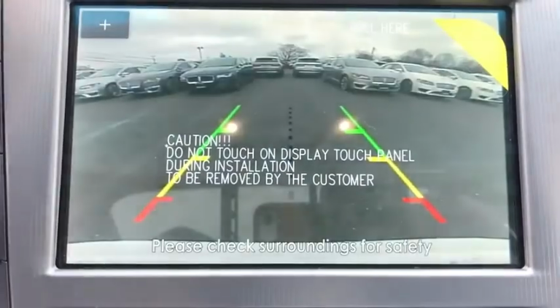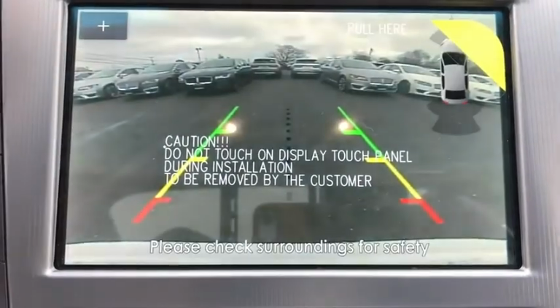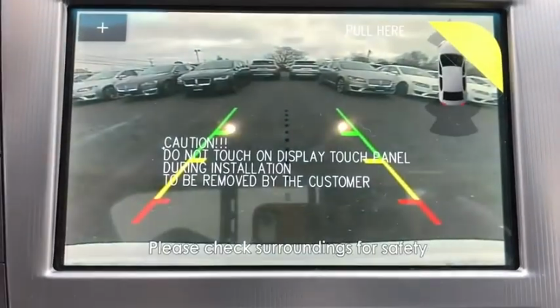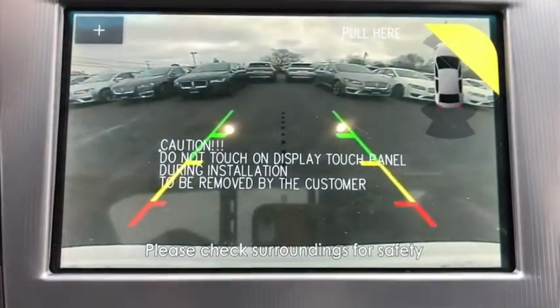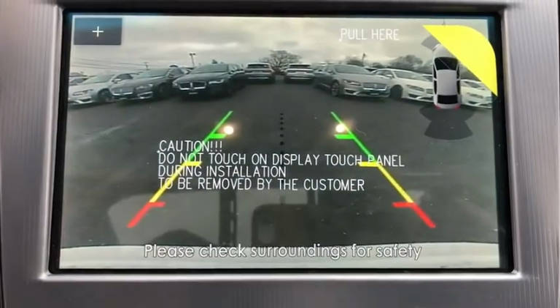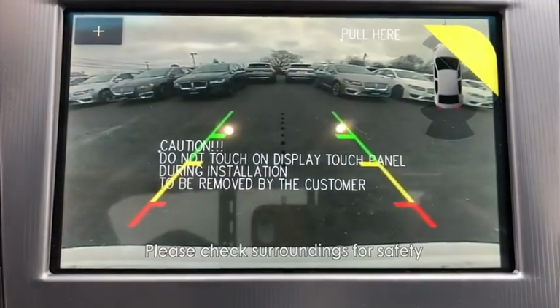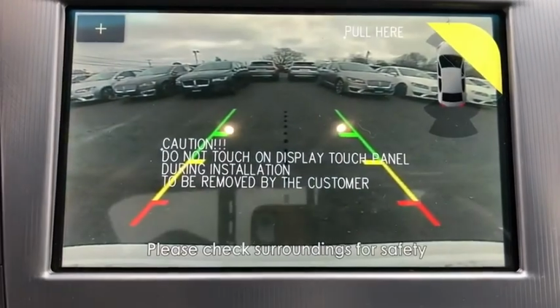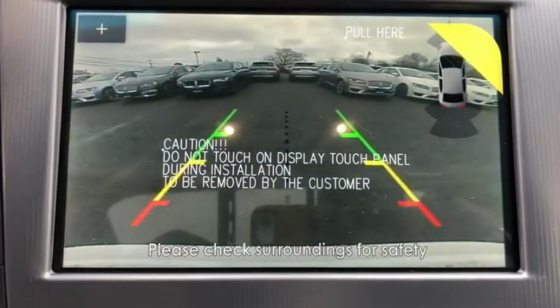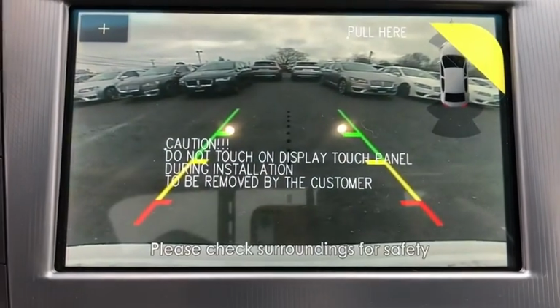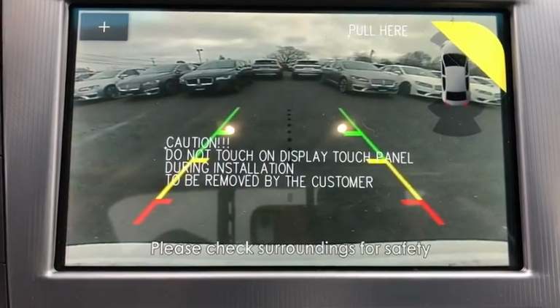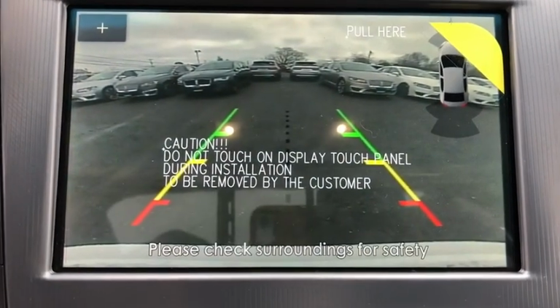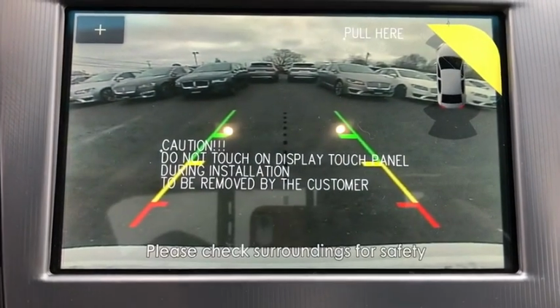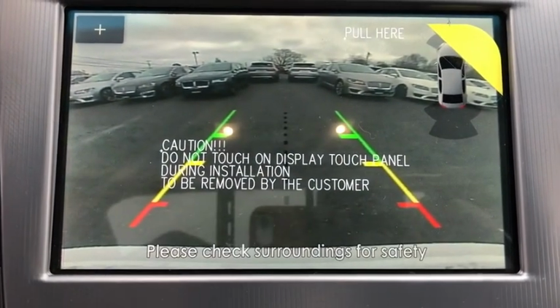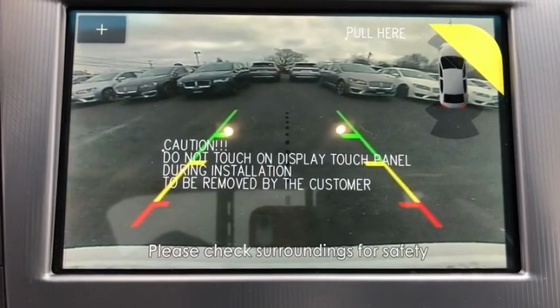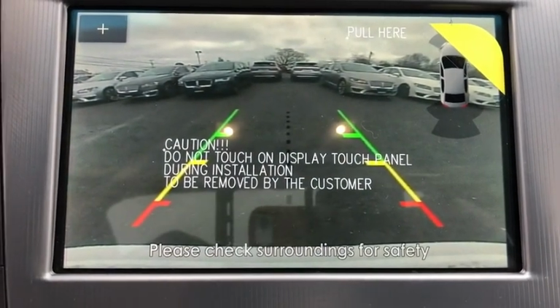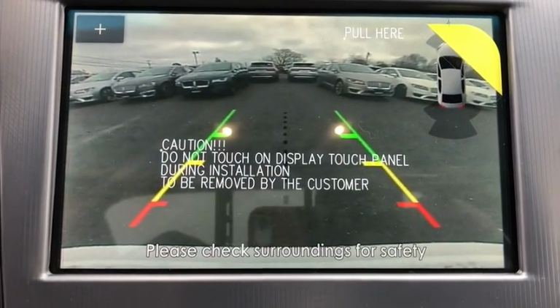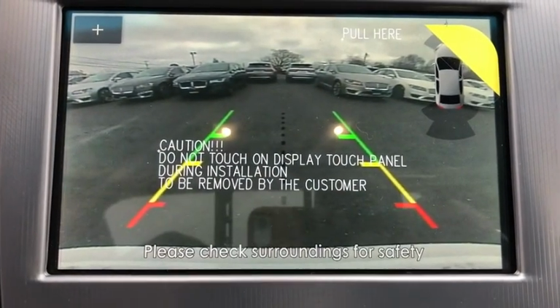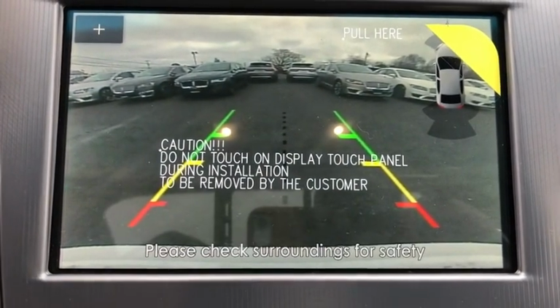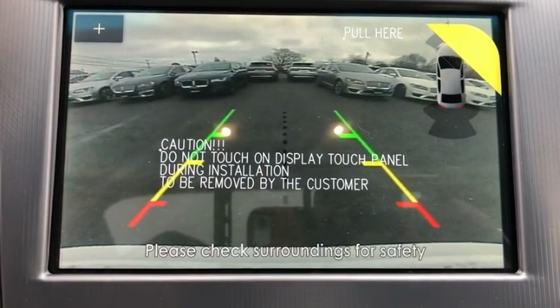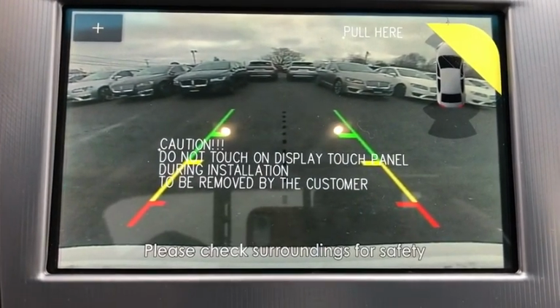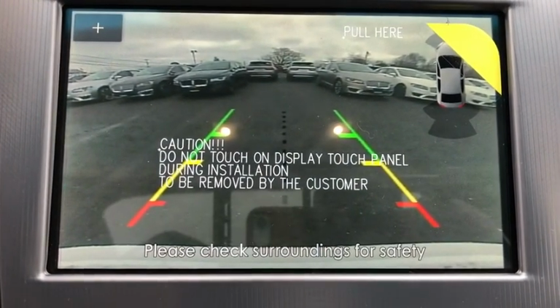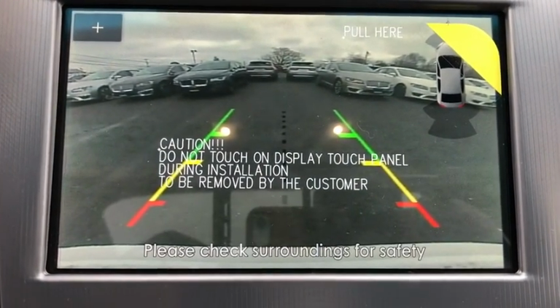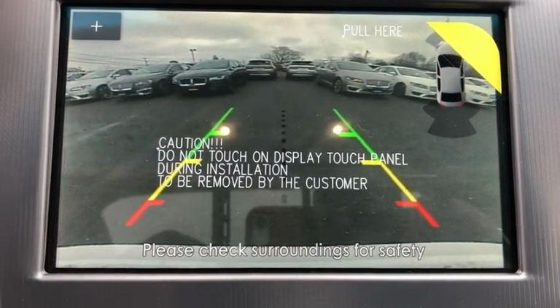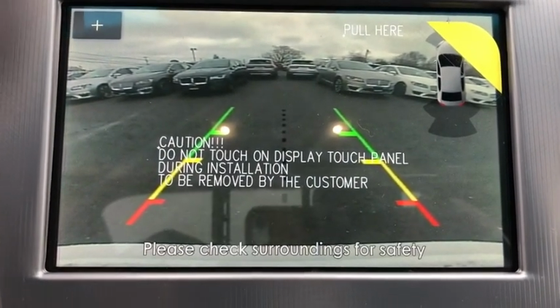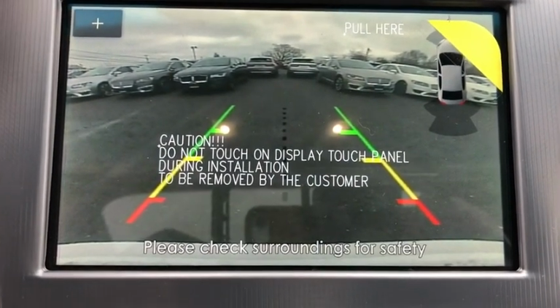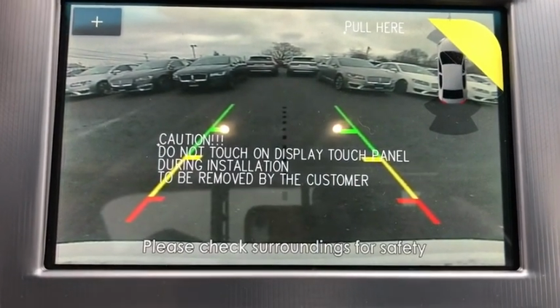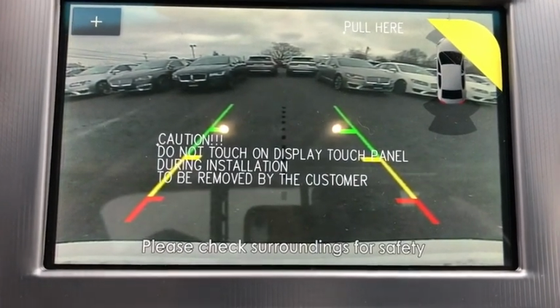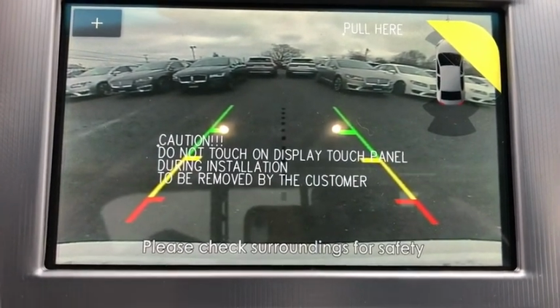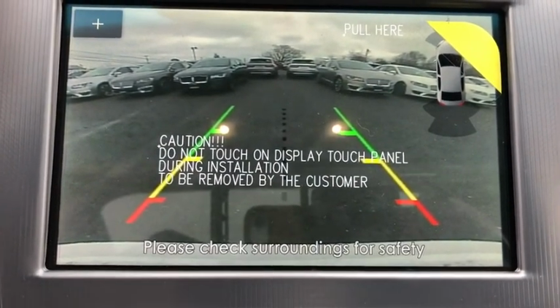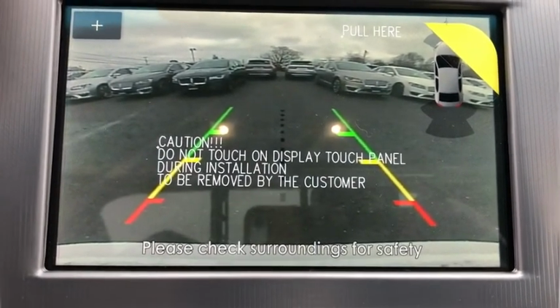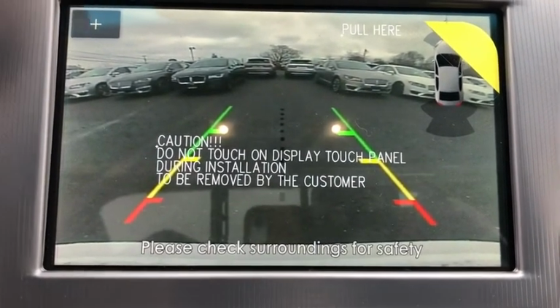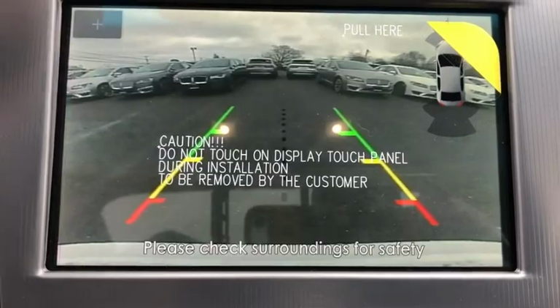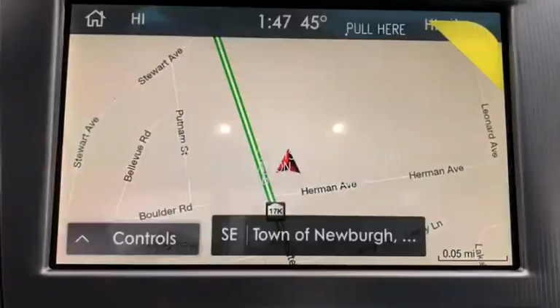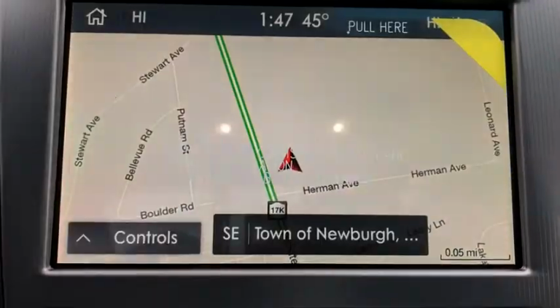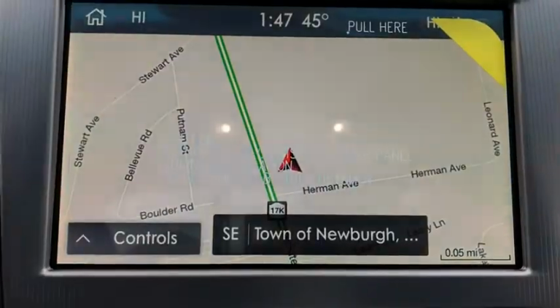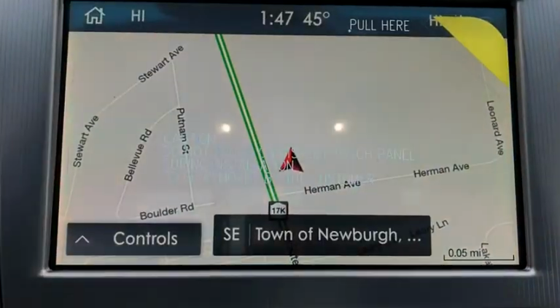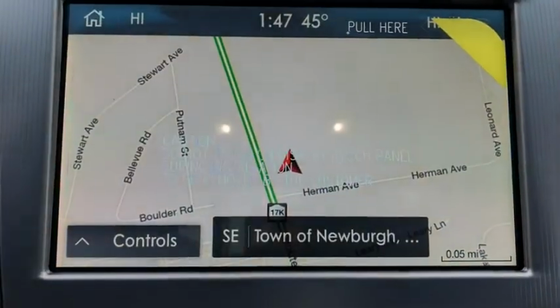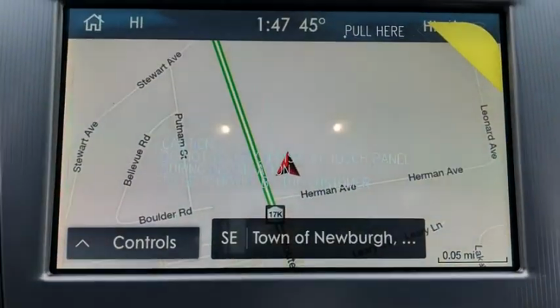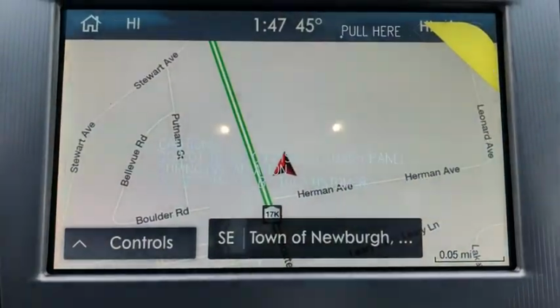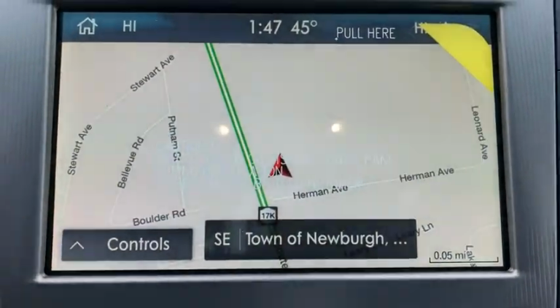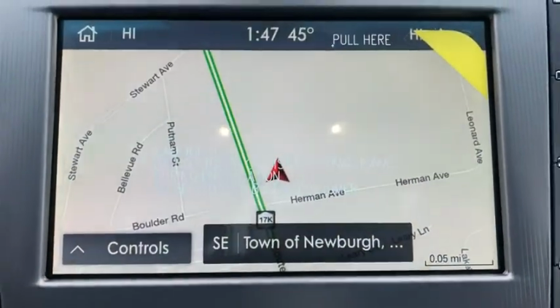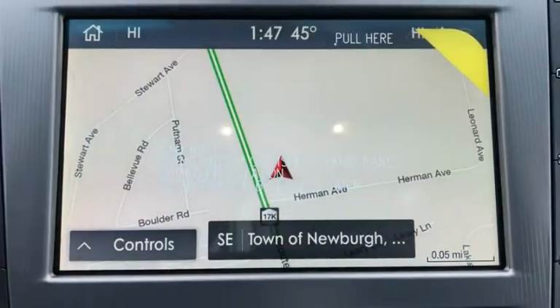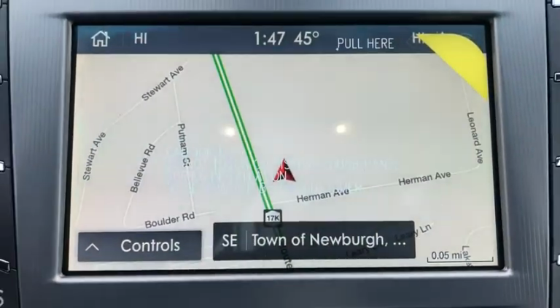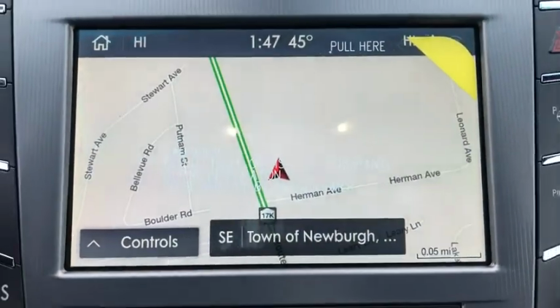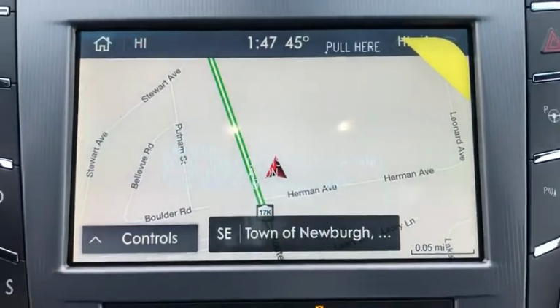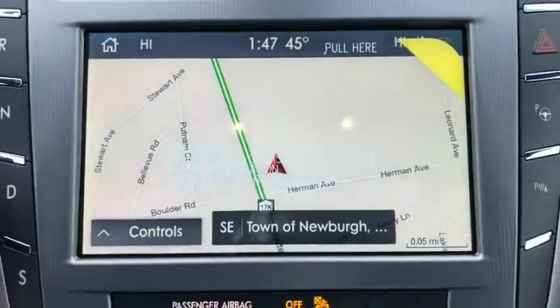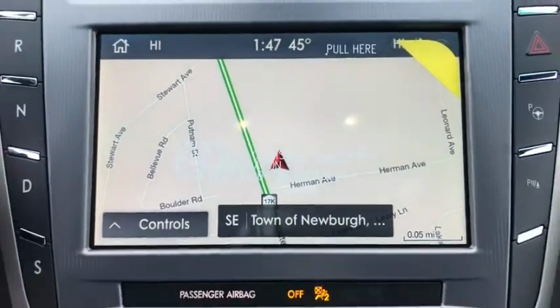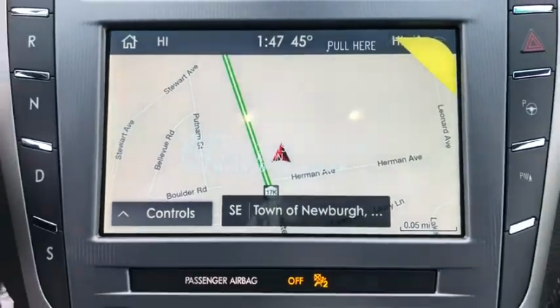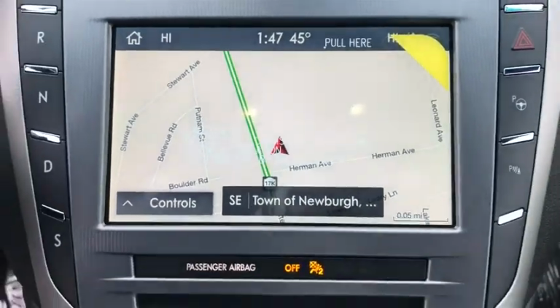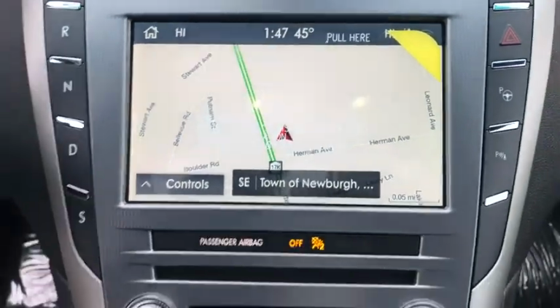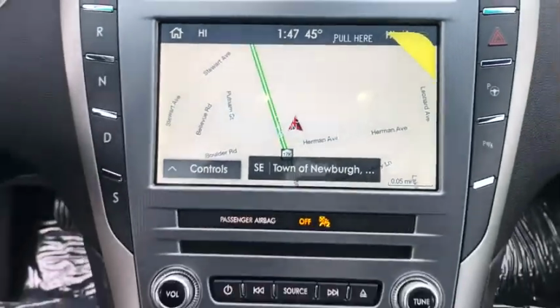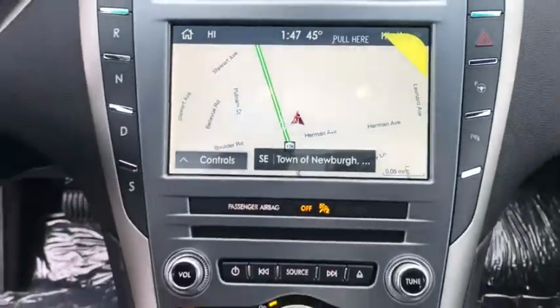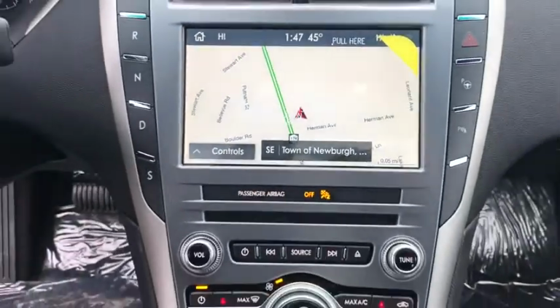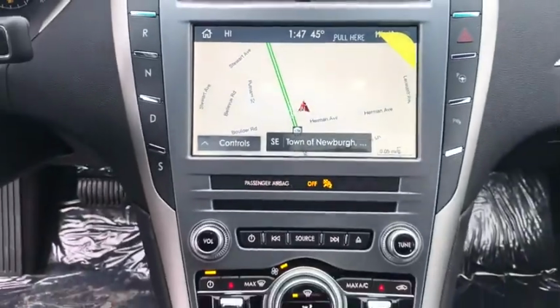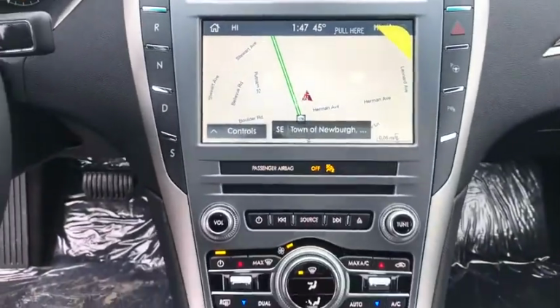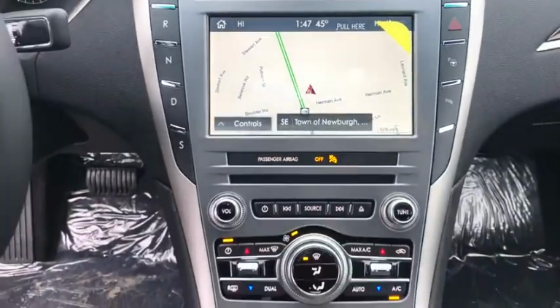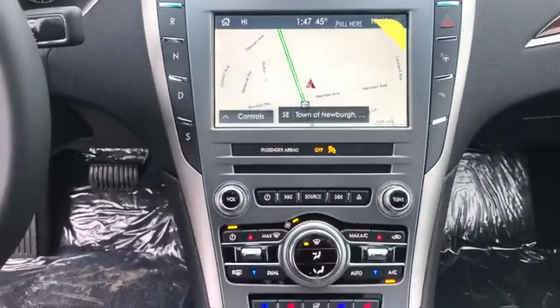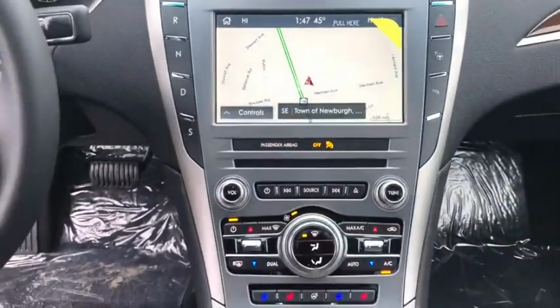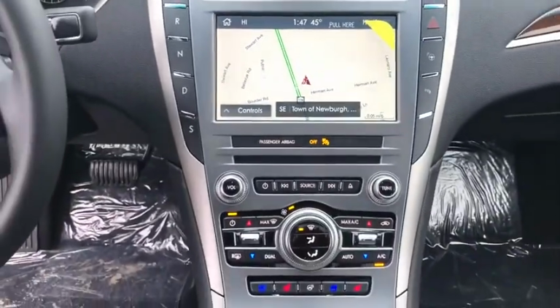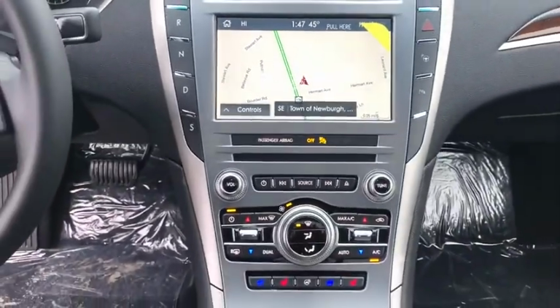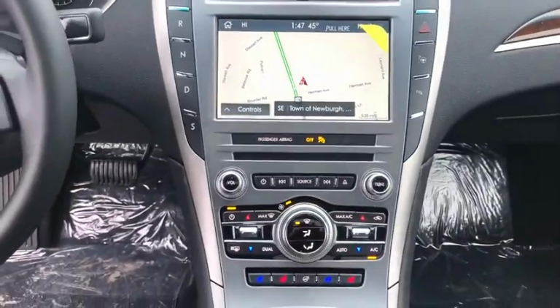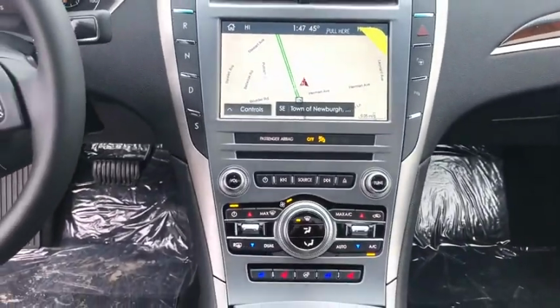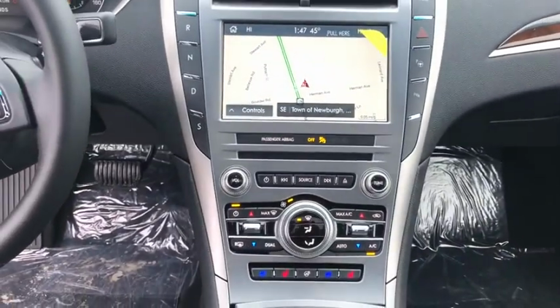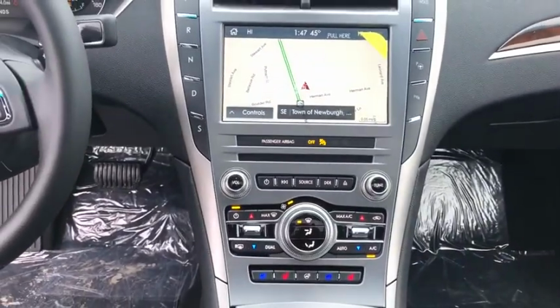Floor mats, keyless start, cruise control, auto-dimming rear view mirror, PPO. Come take a test drive today.